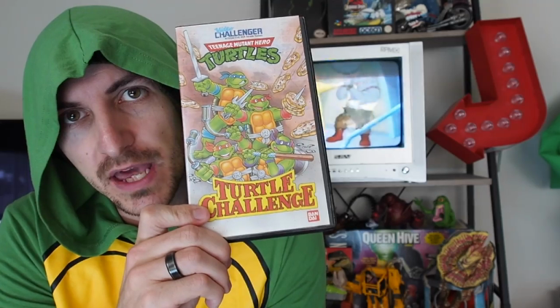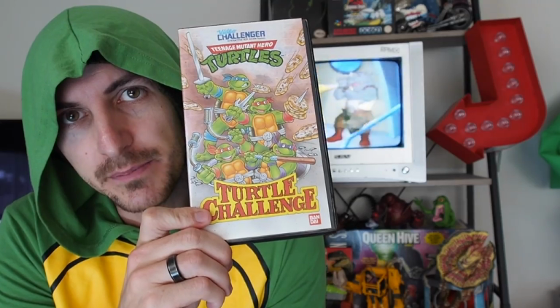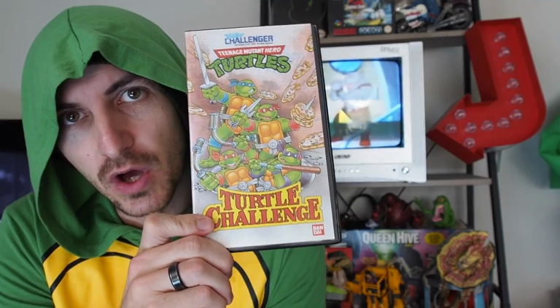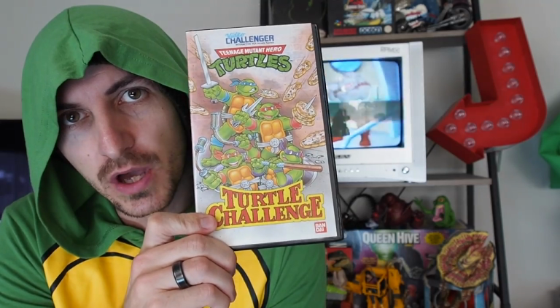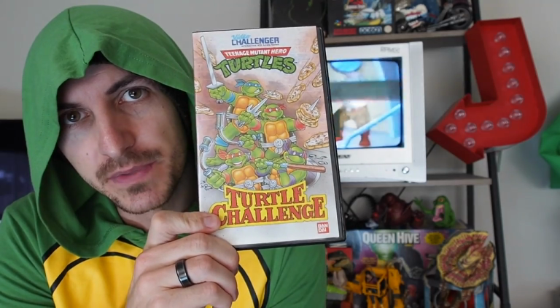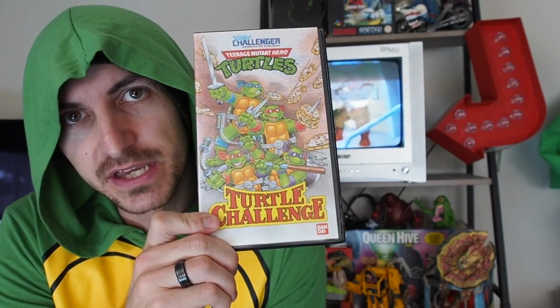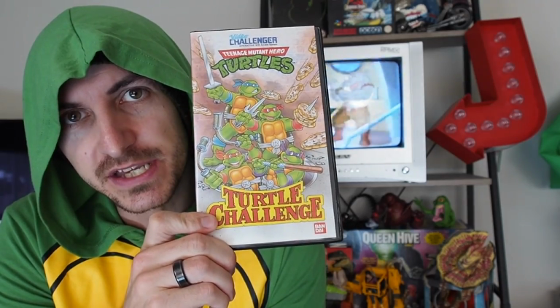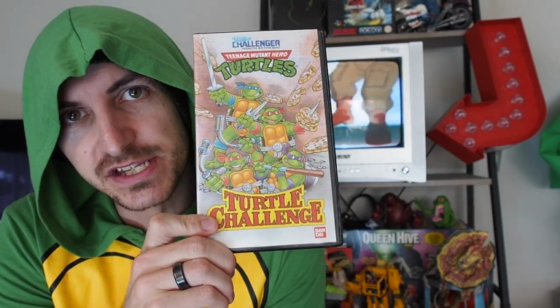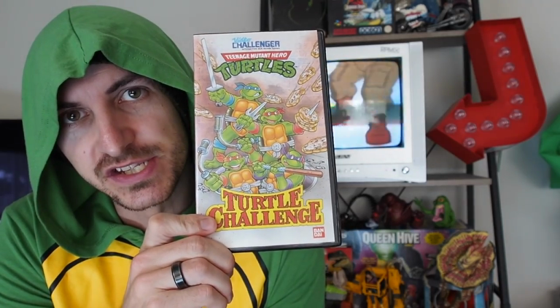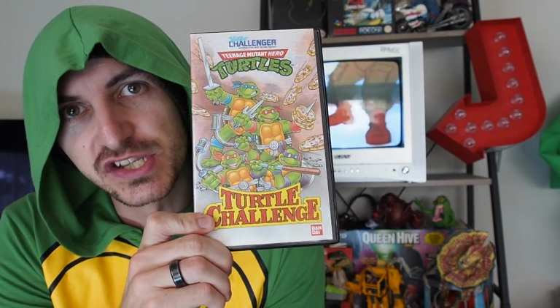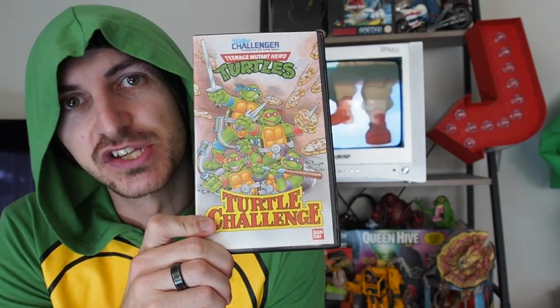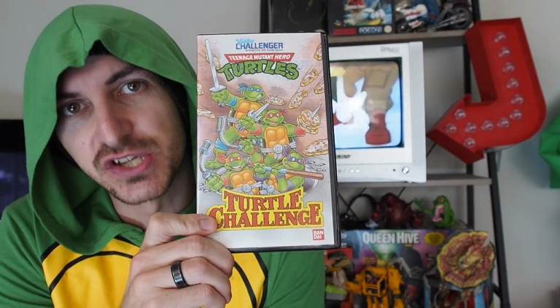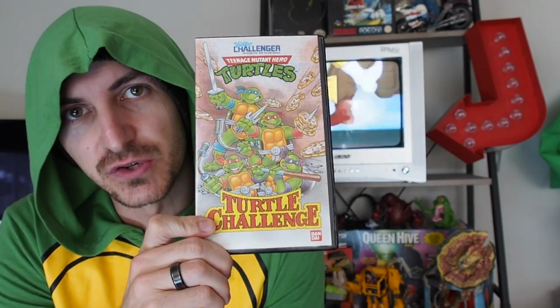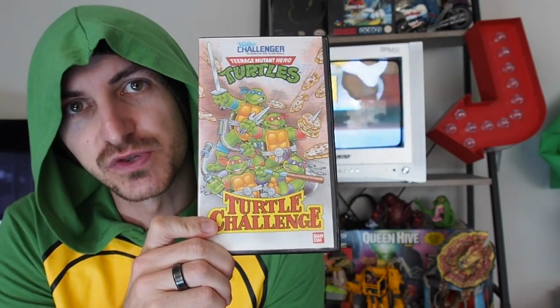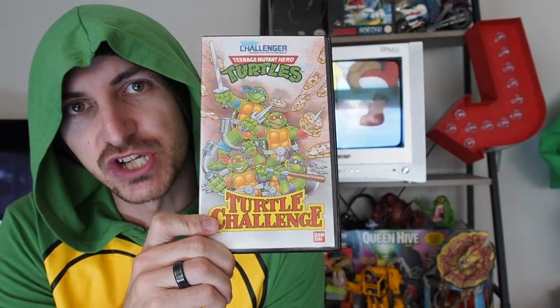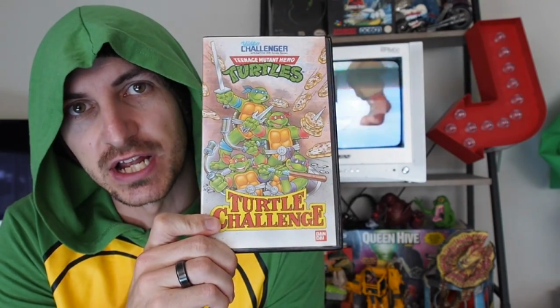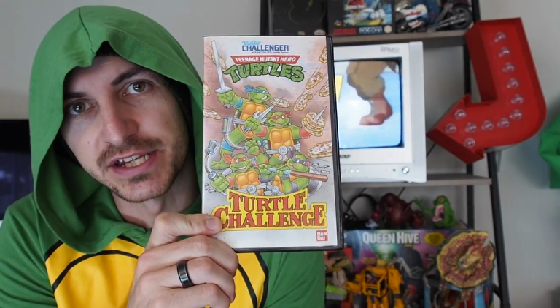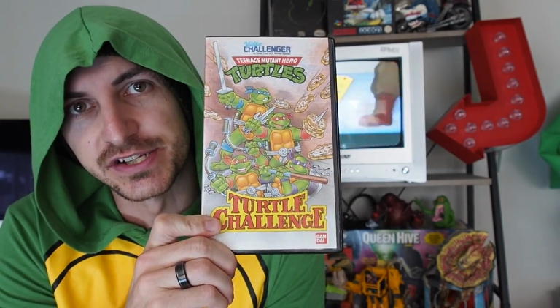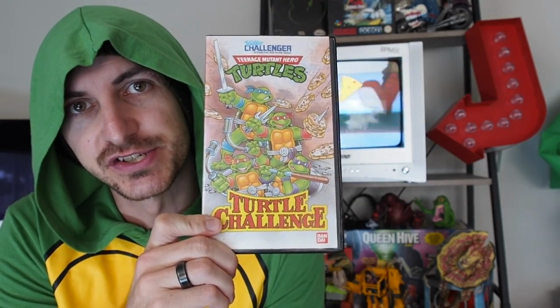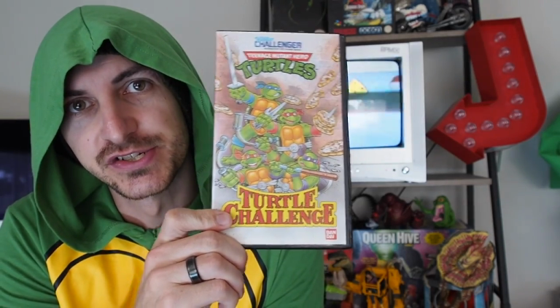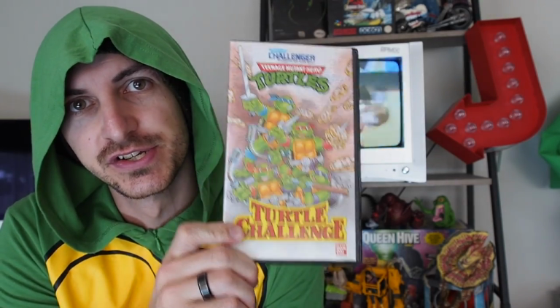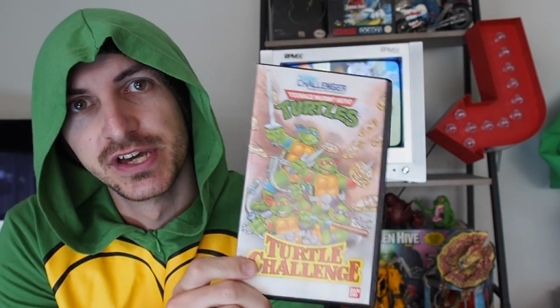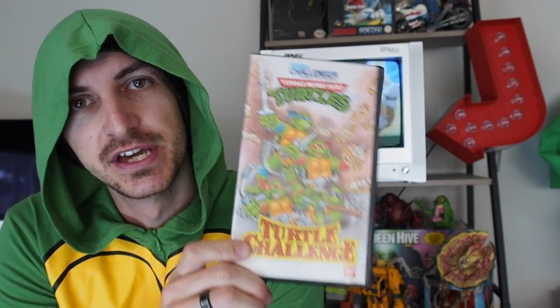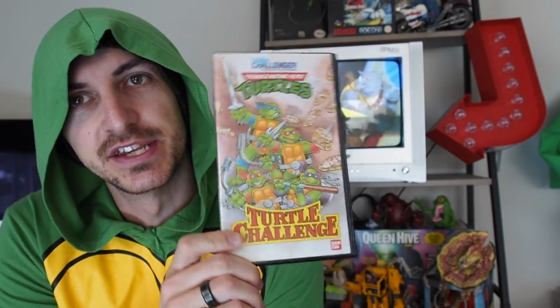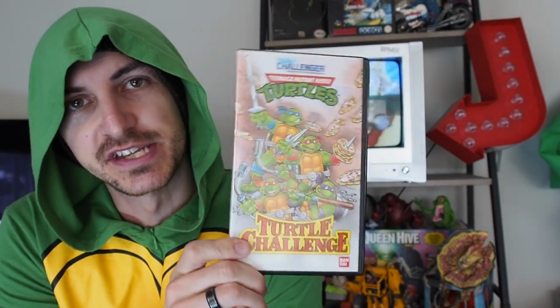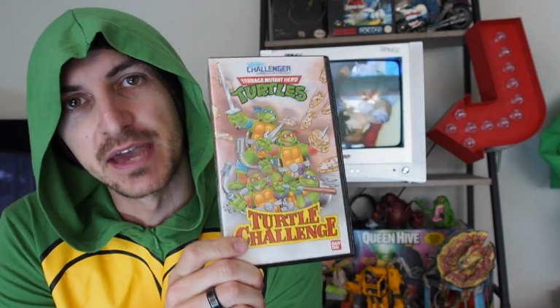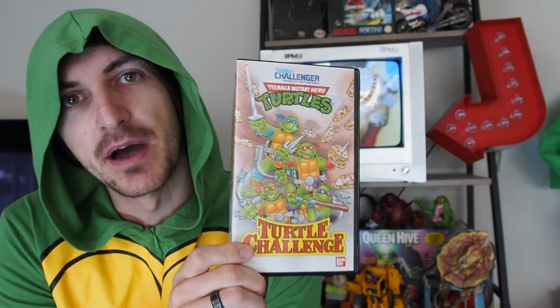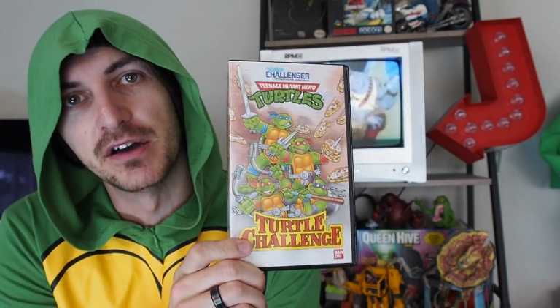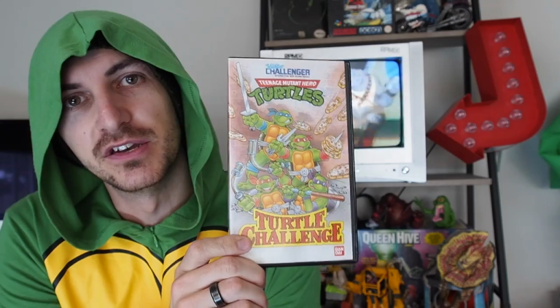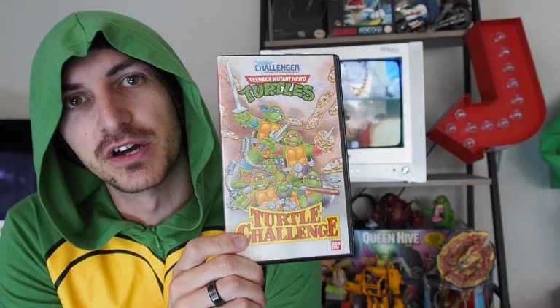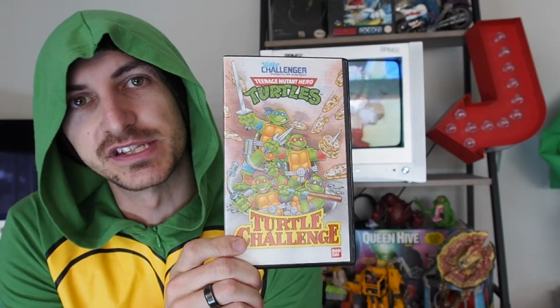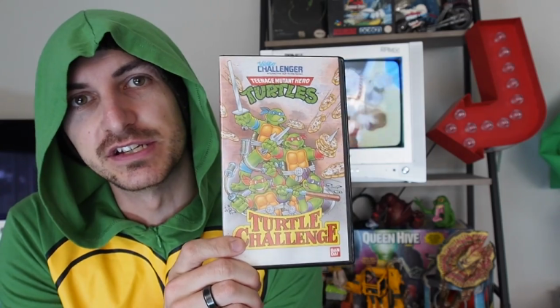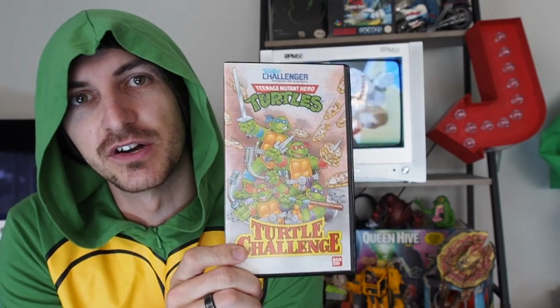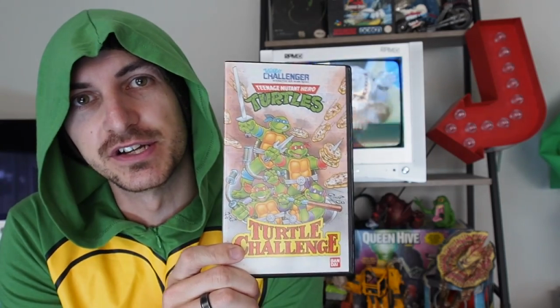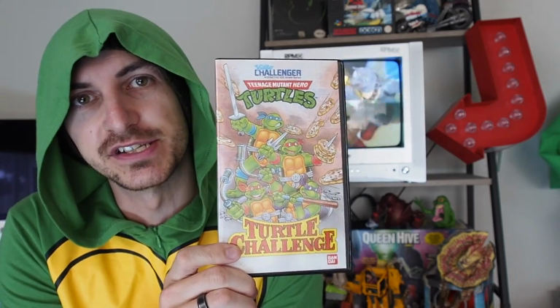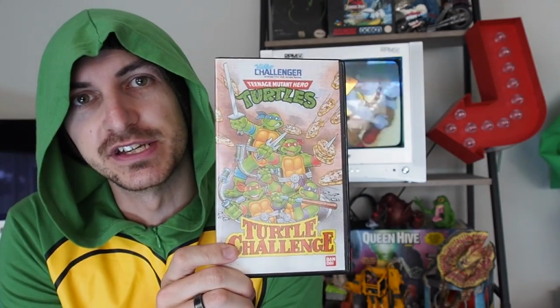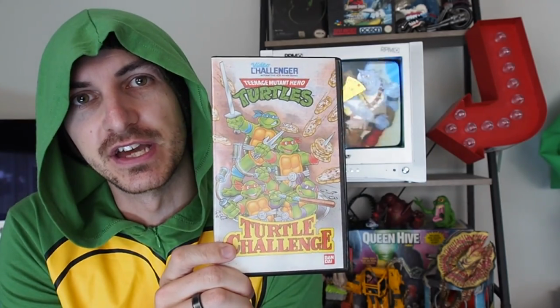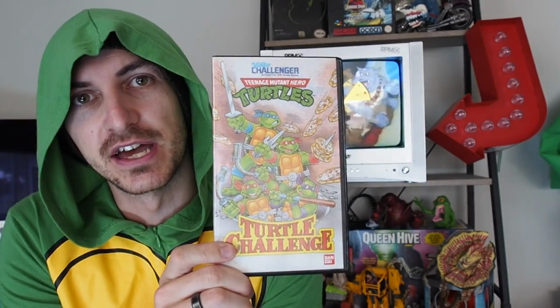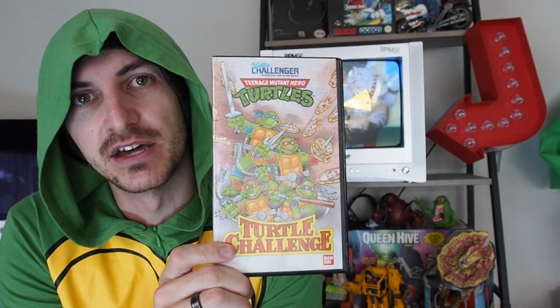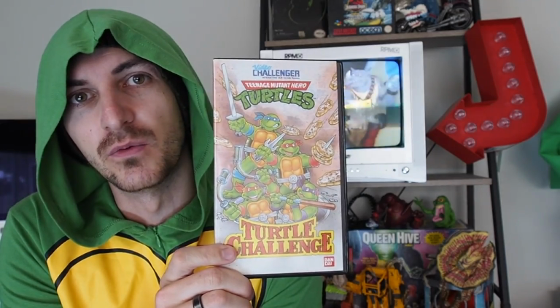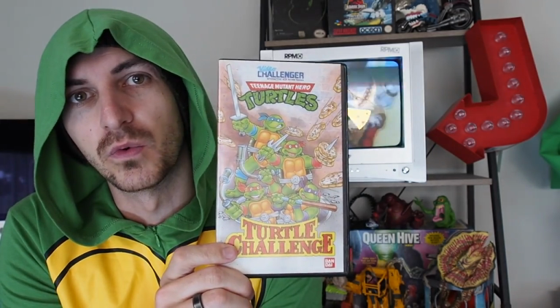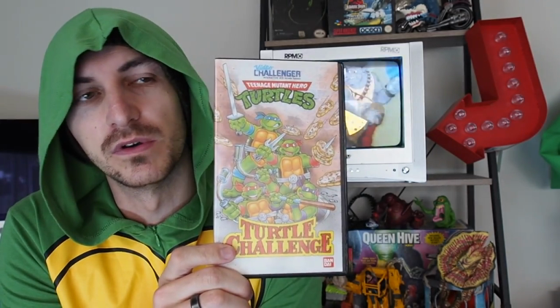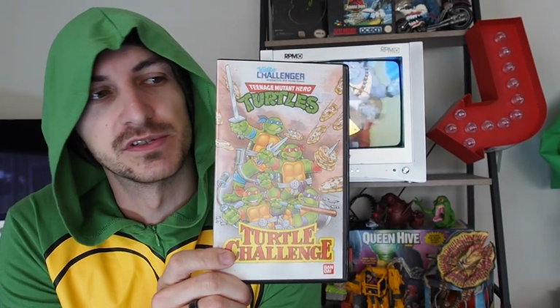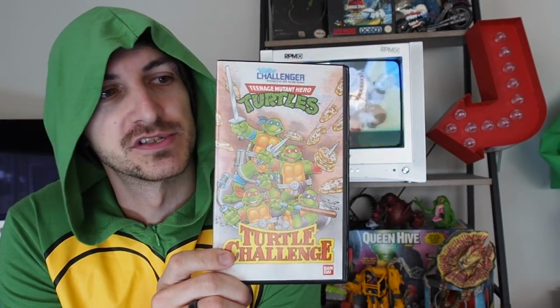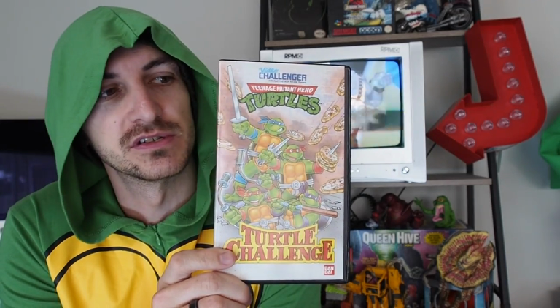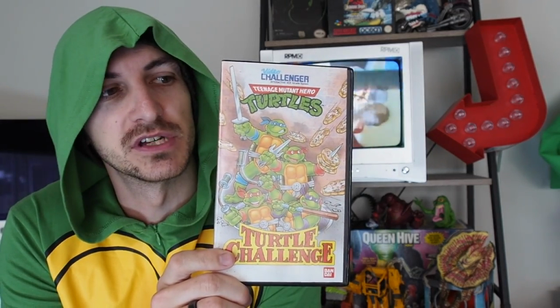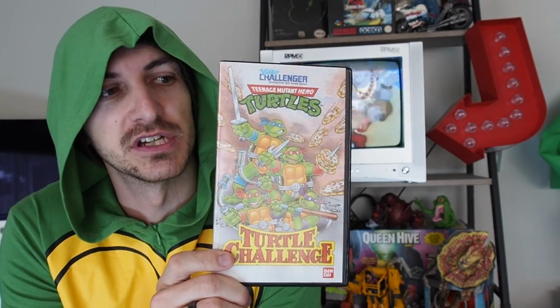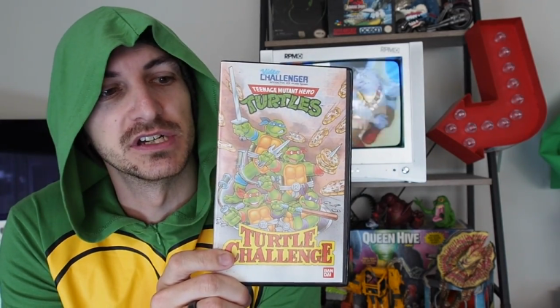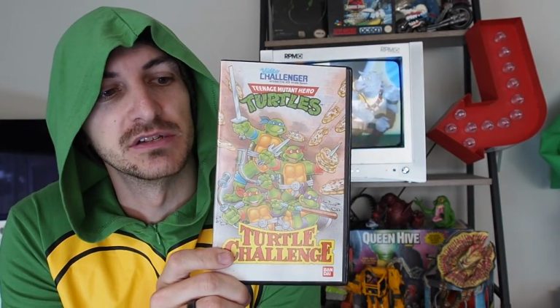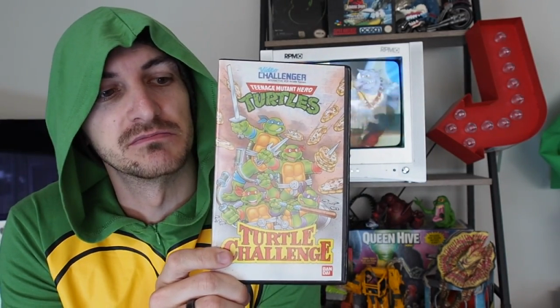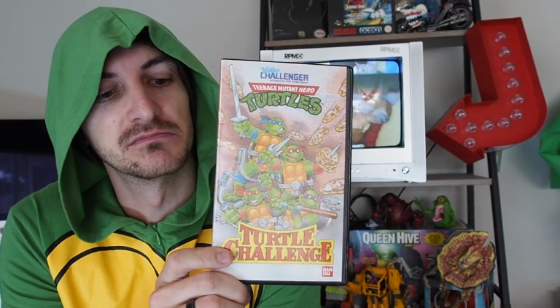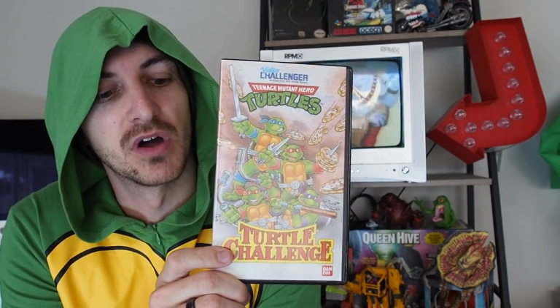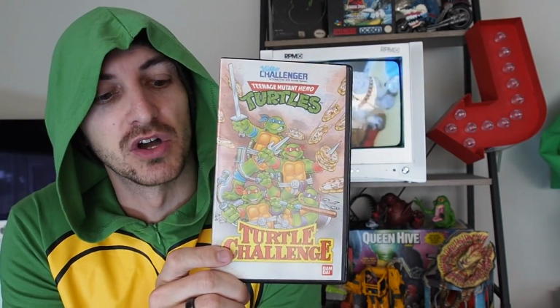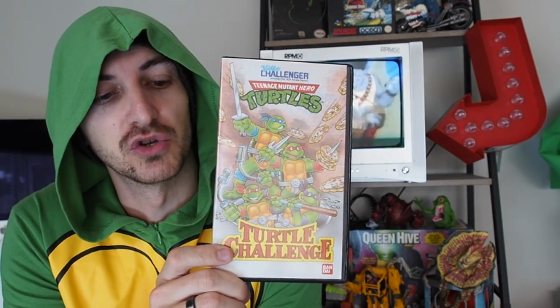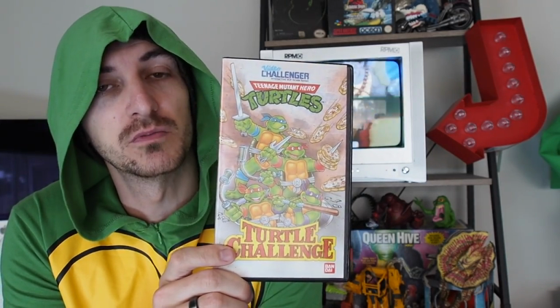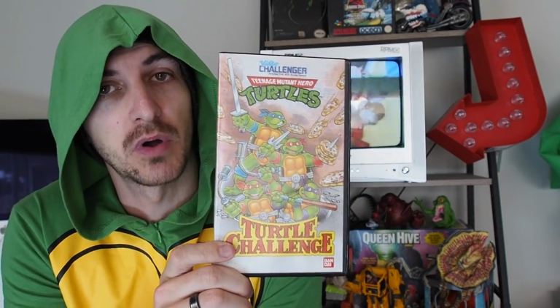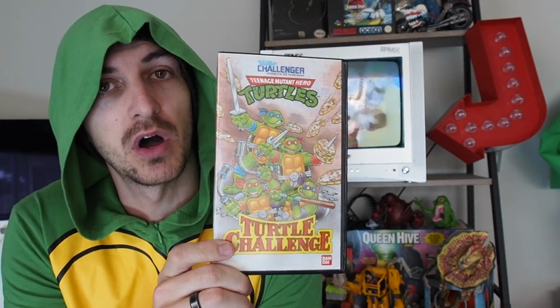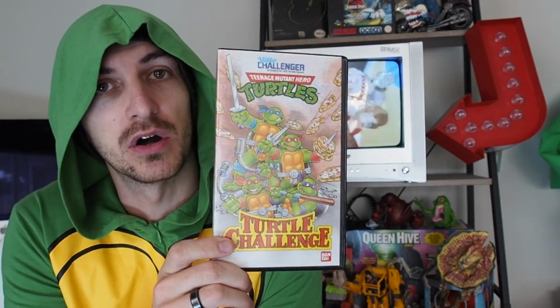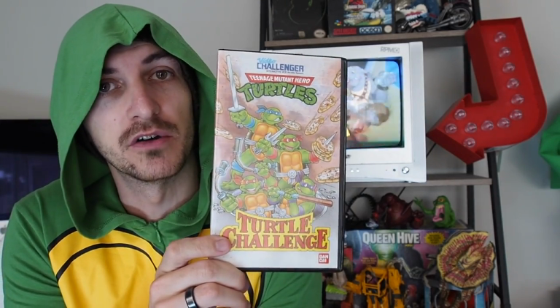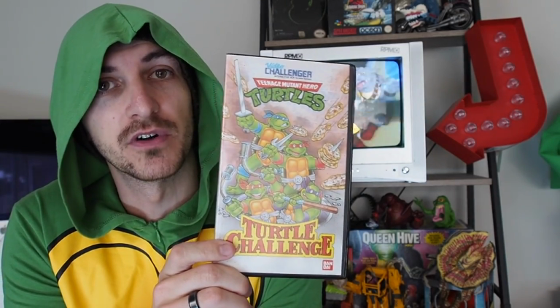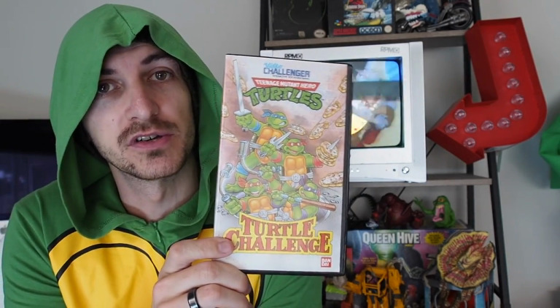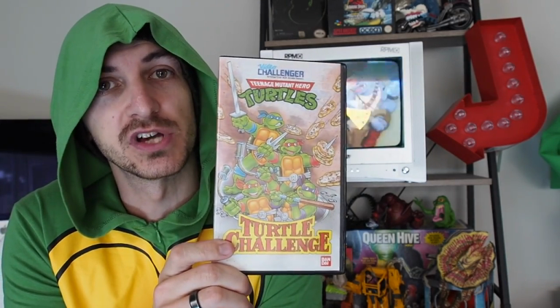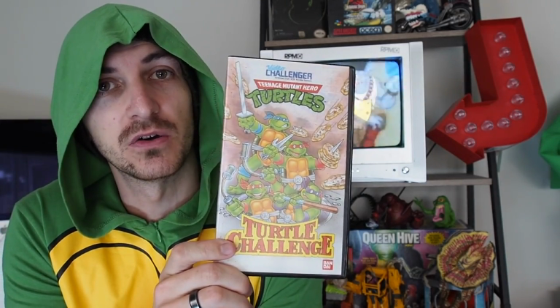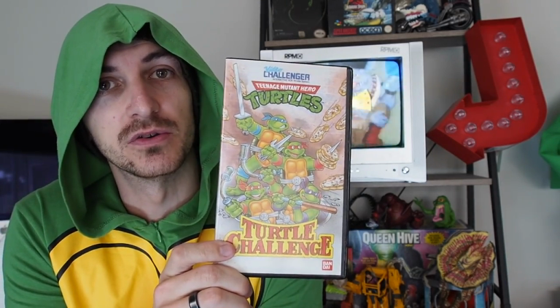Playing behind me is Turtle Challenge. This came out in 1990 and was a good part of our childhood.